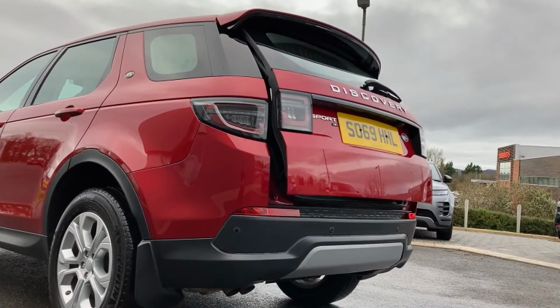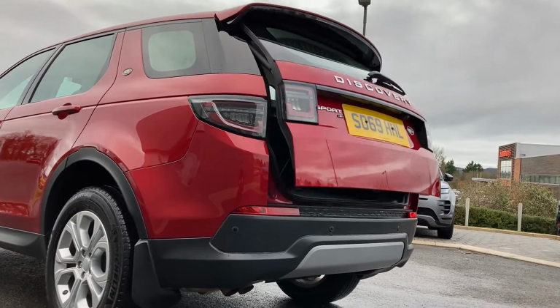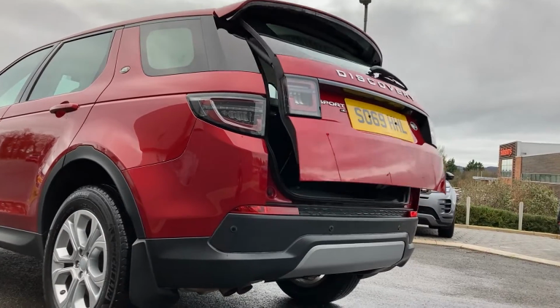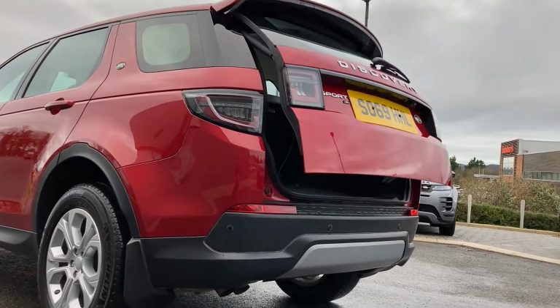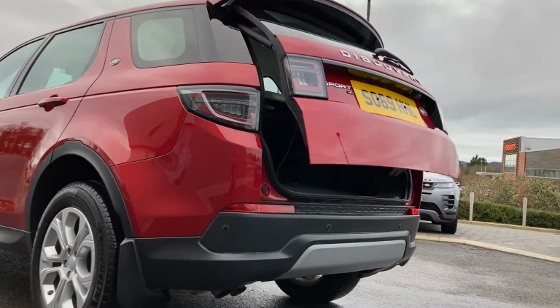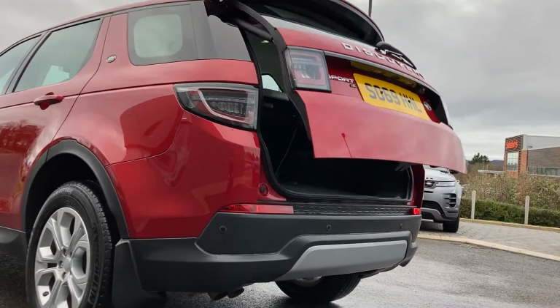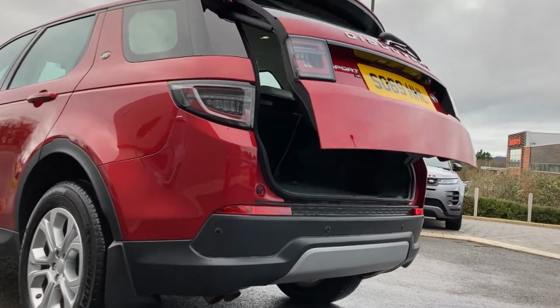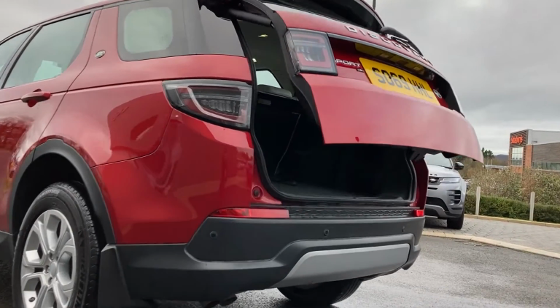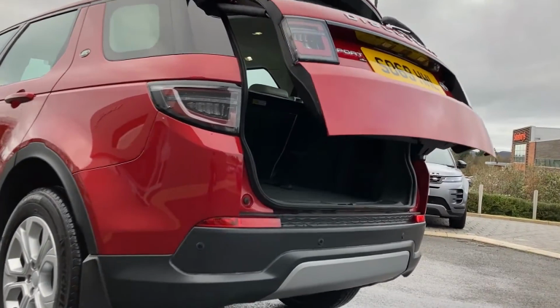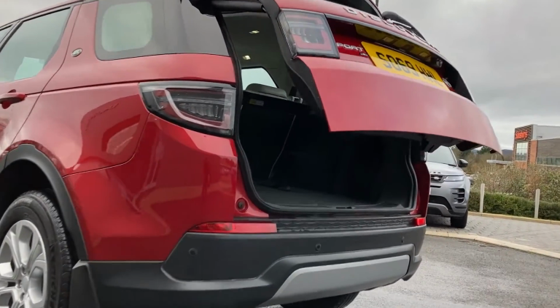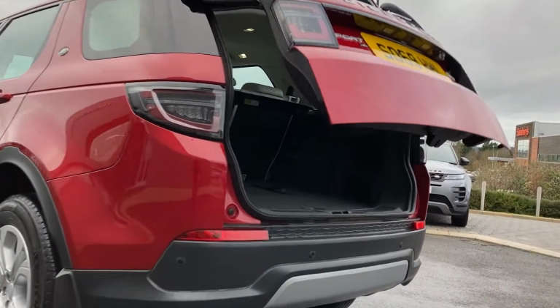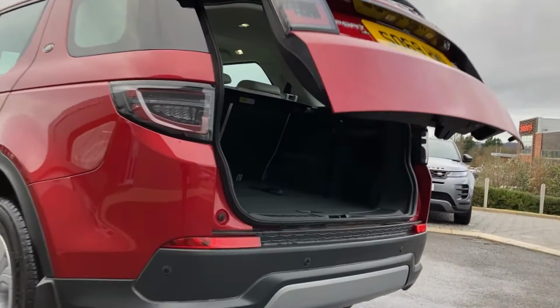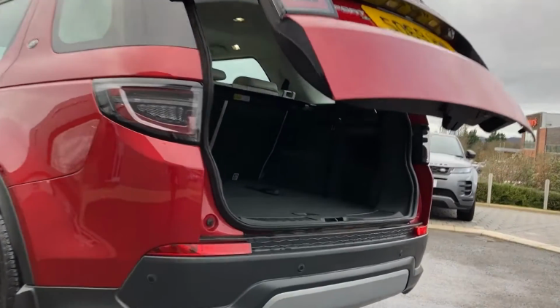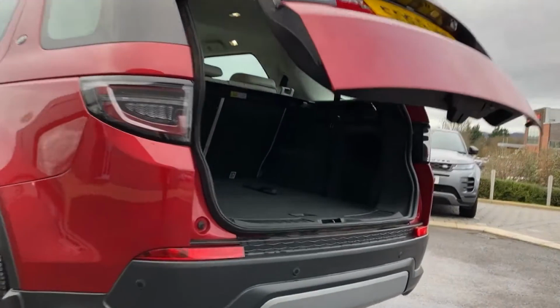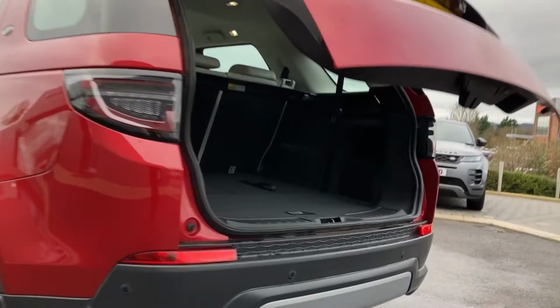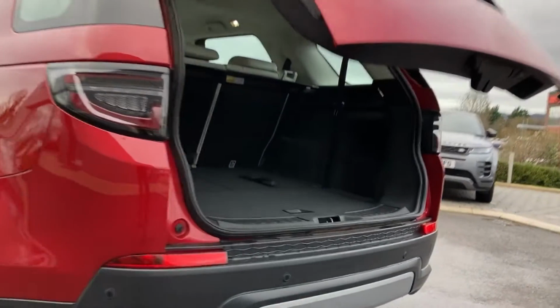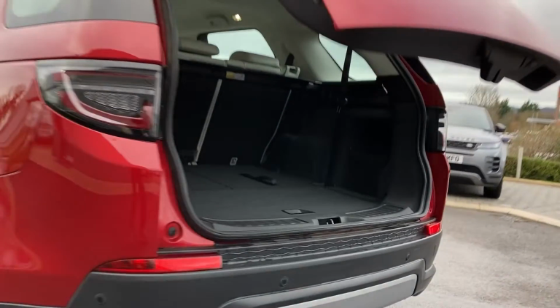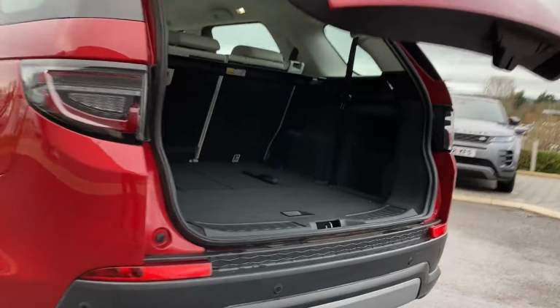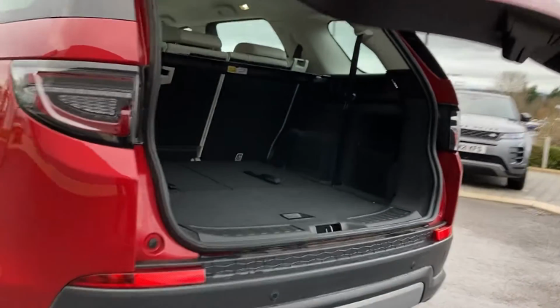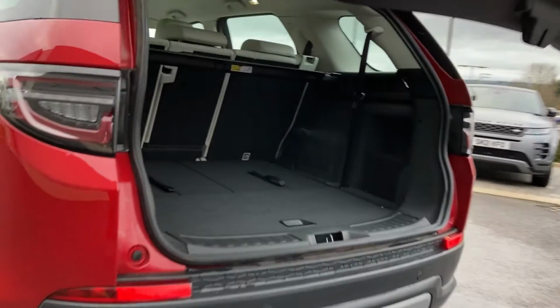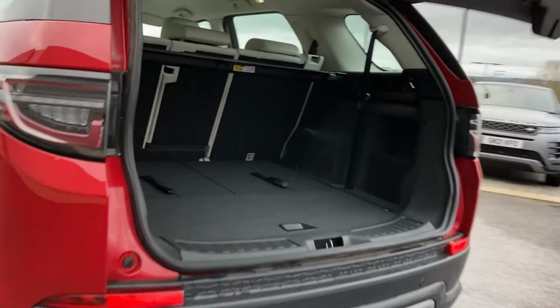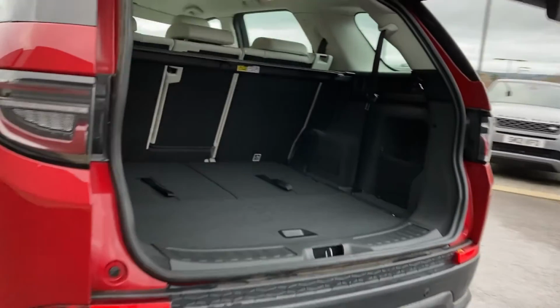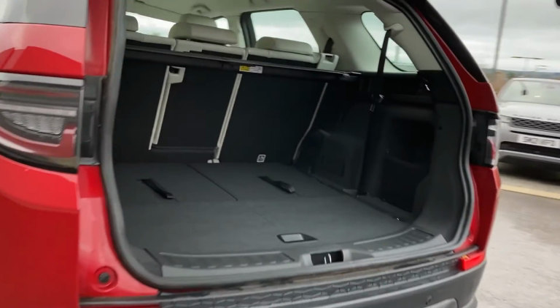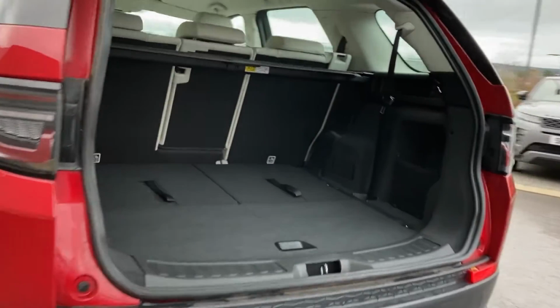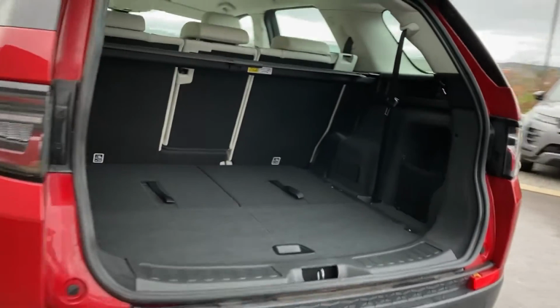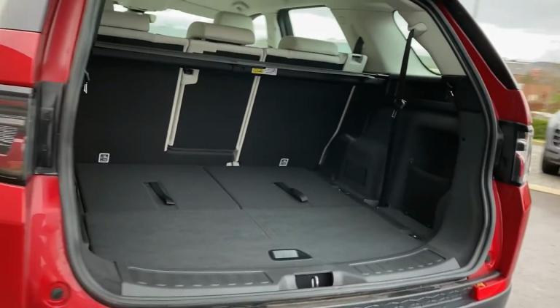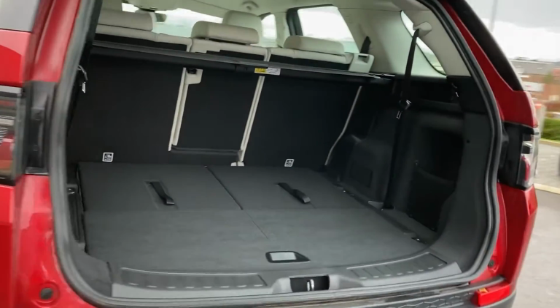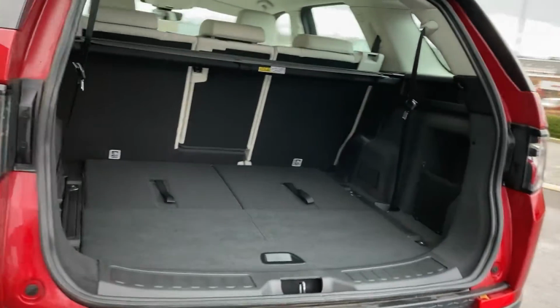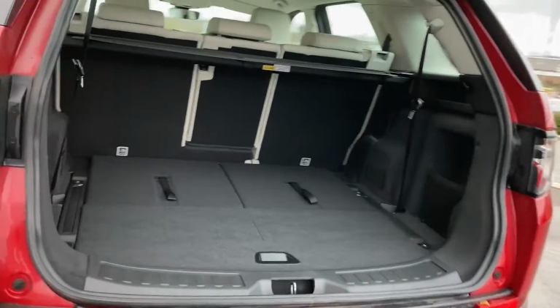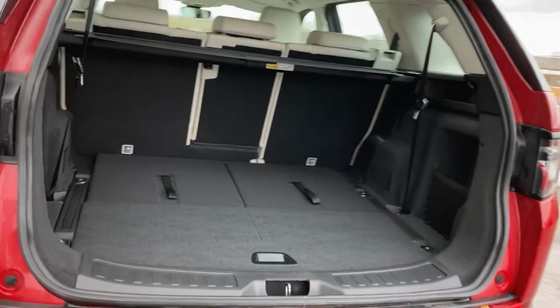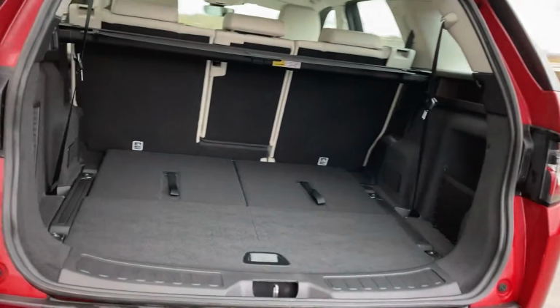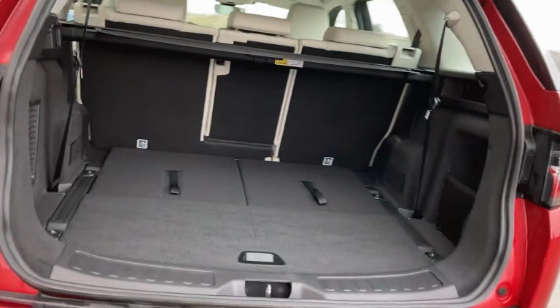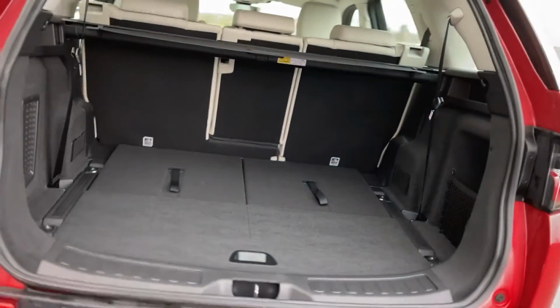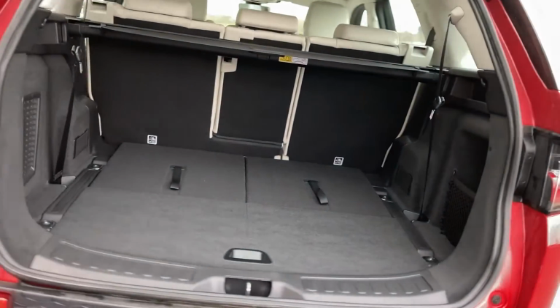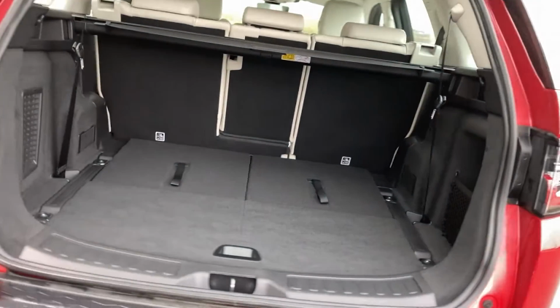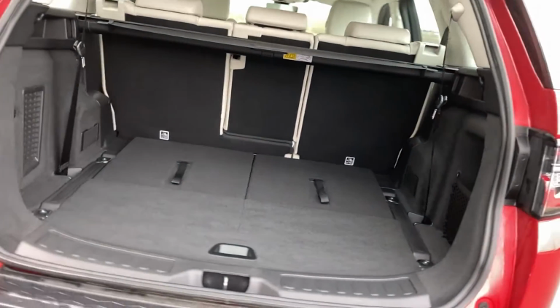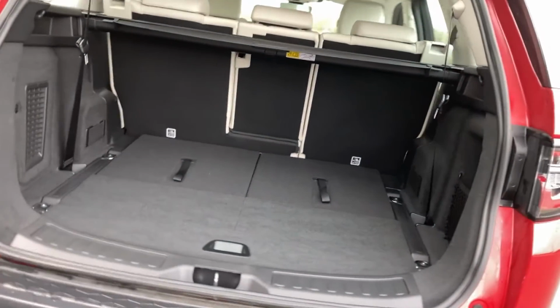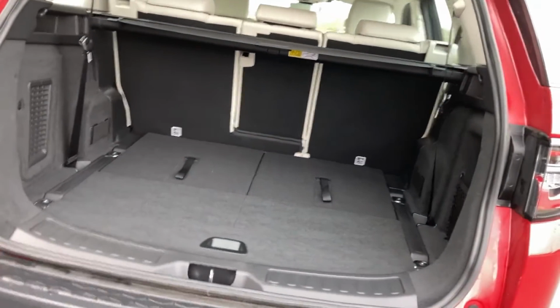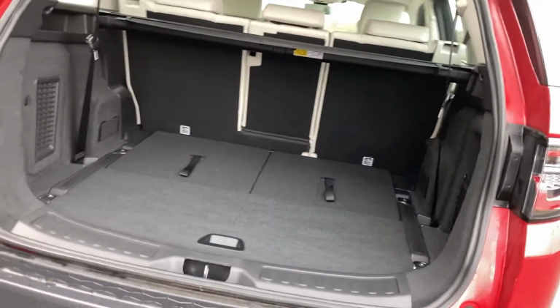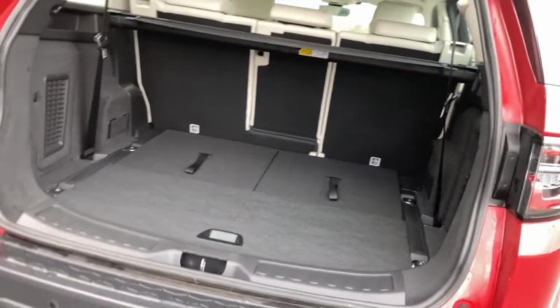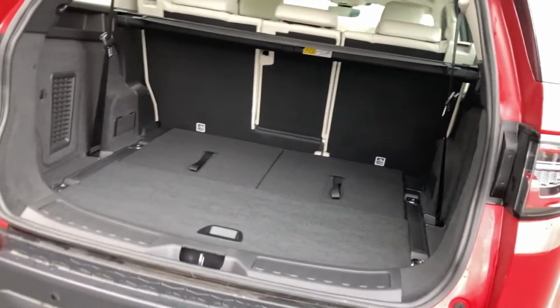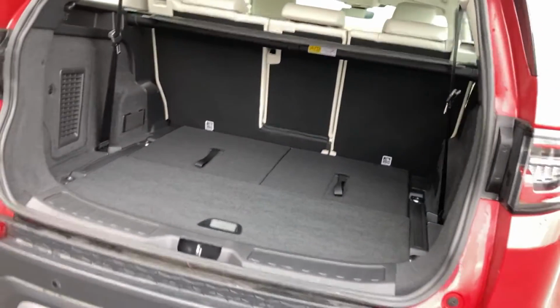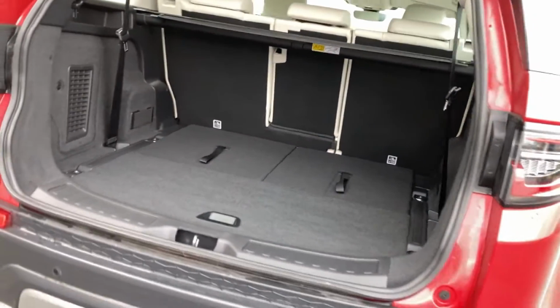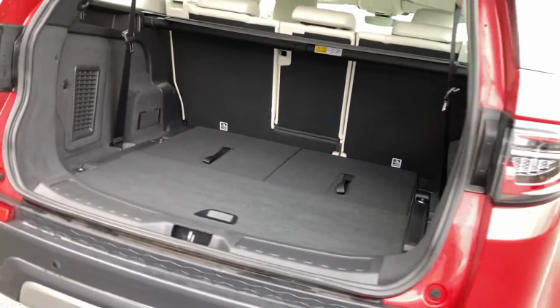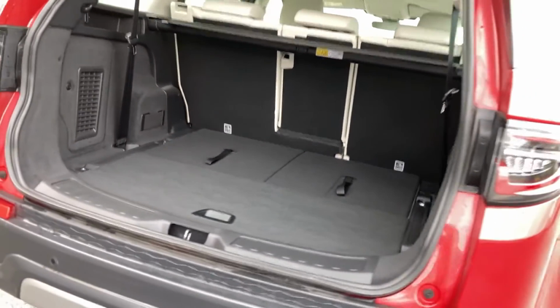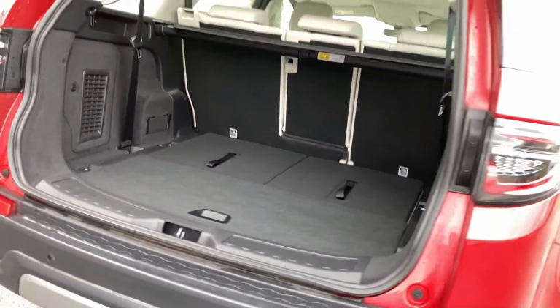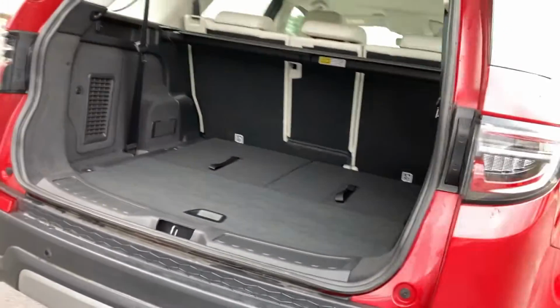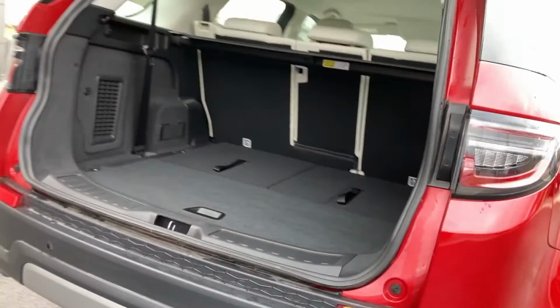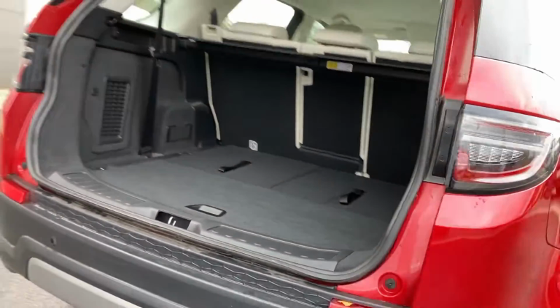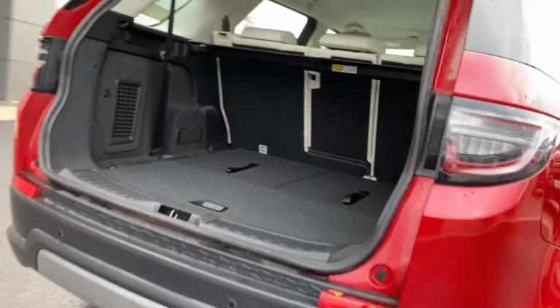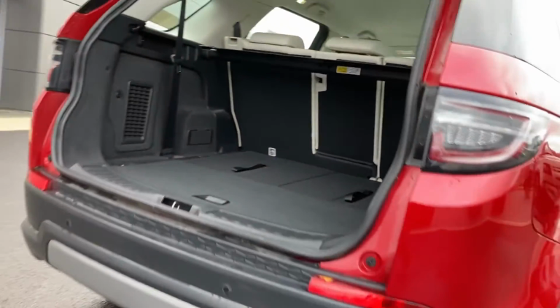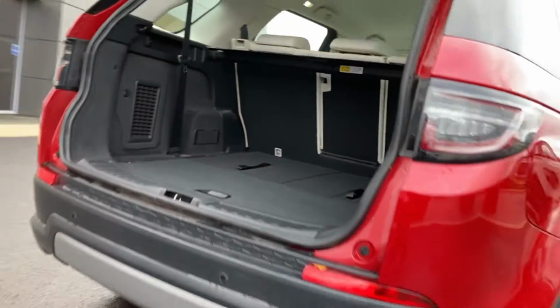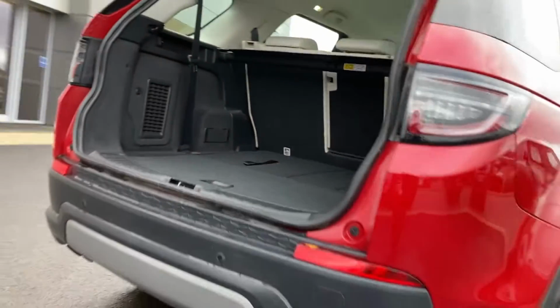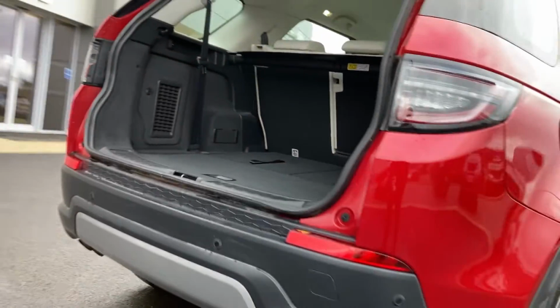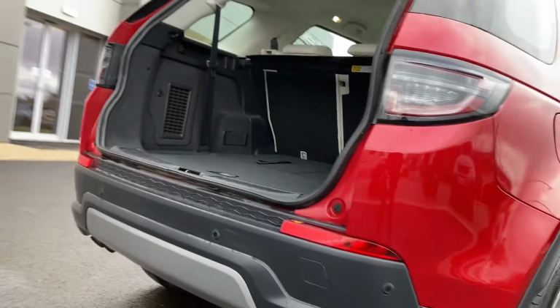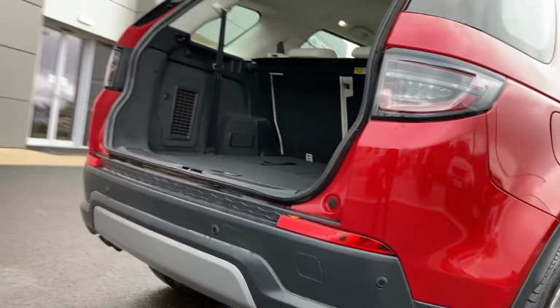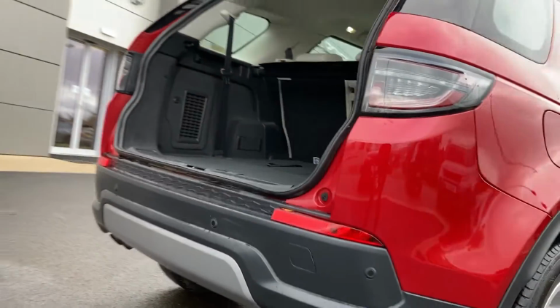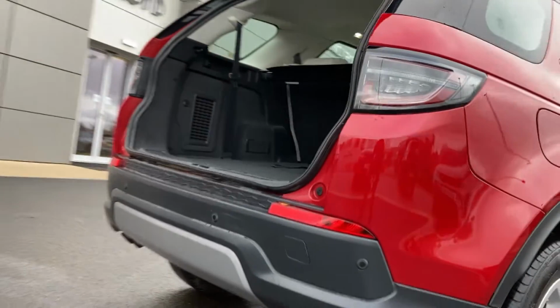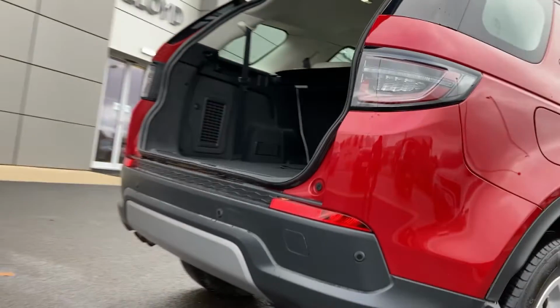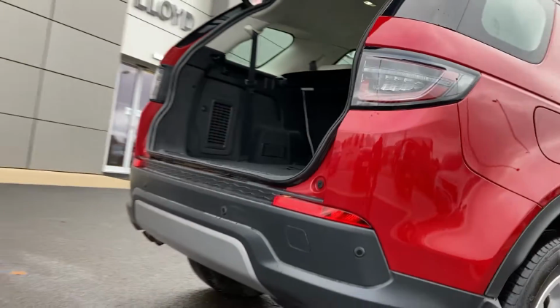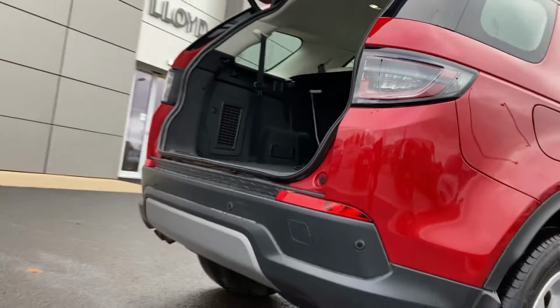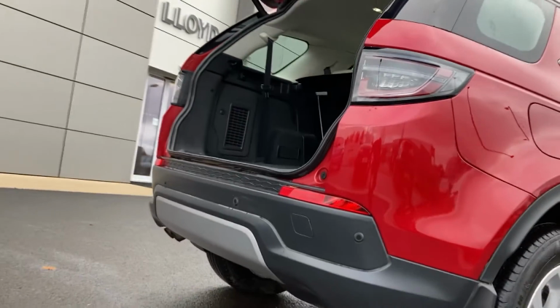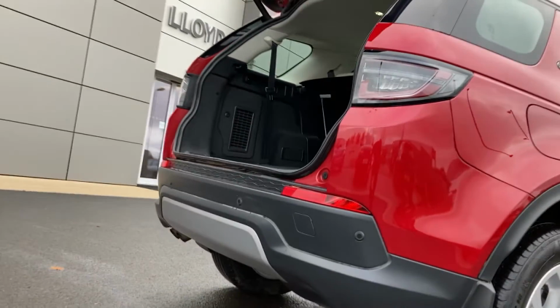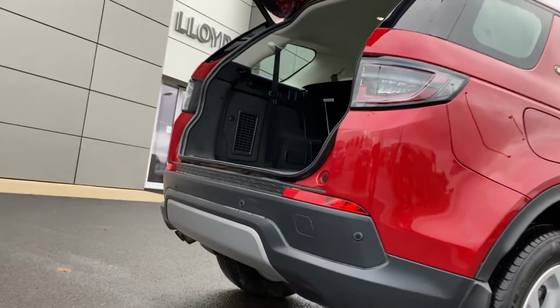As we come in beneath the powered tailgate we can see the folding third row seats and the 60/40 second row folding seats.